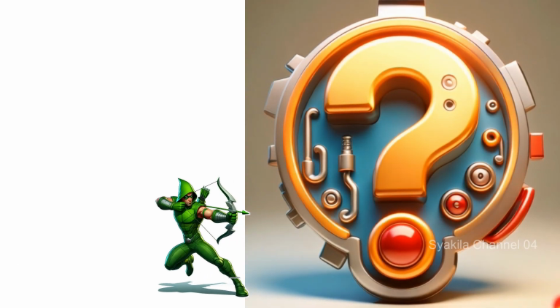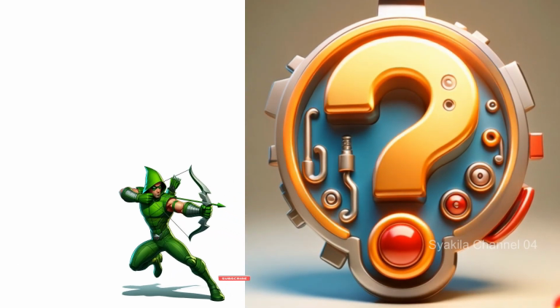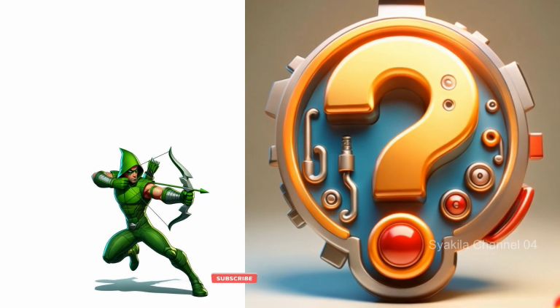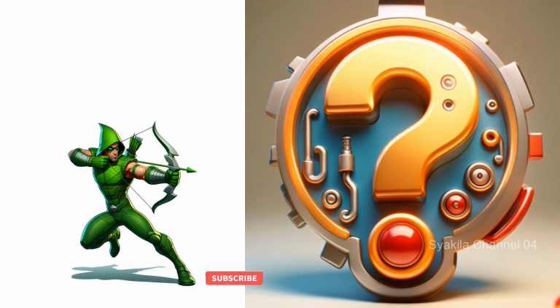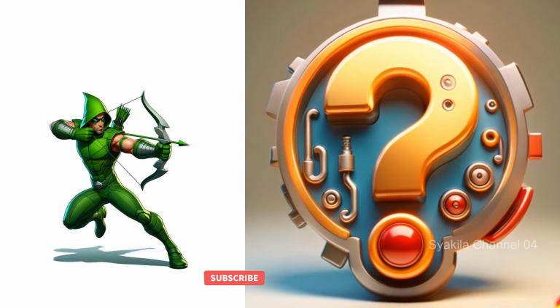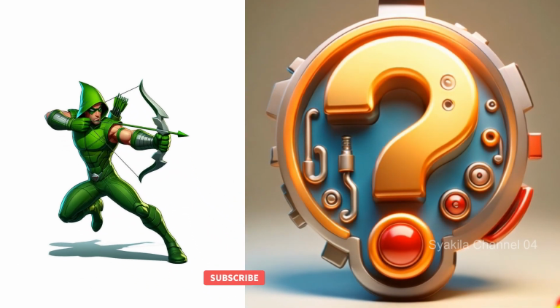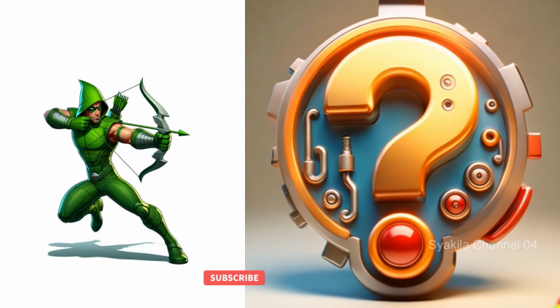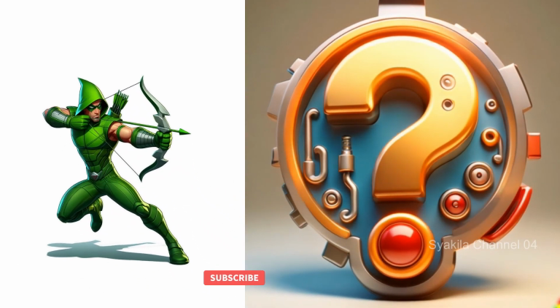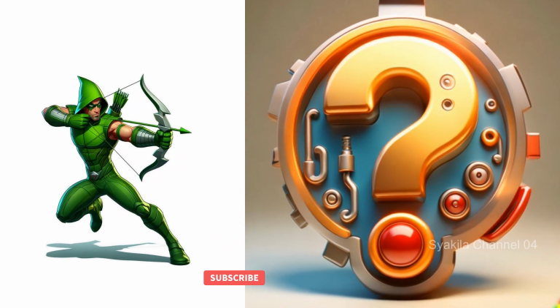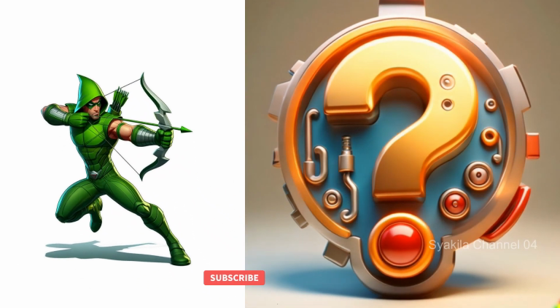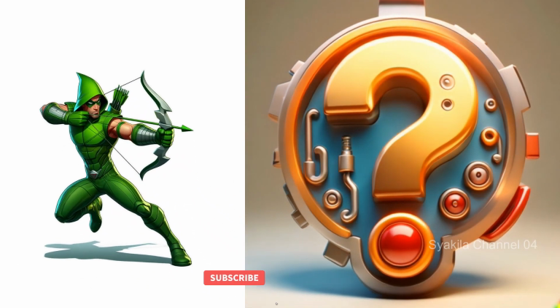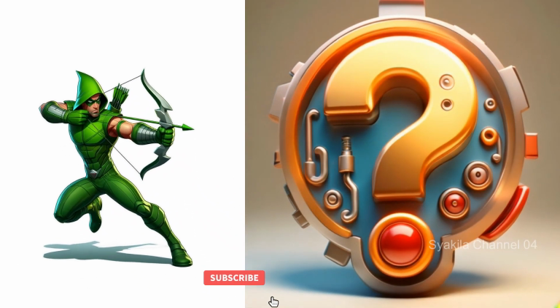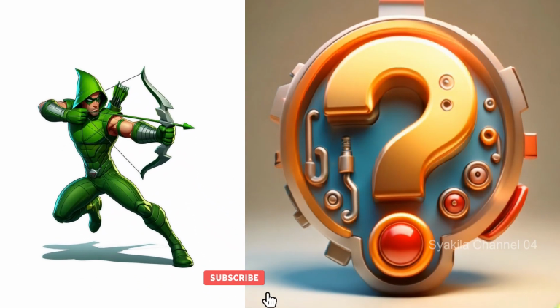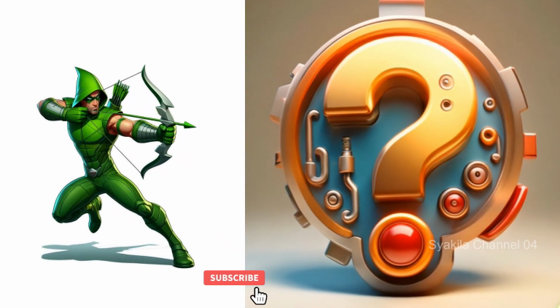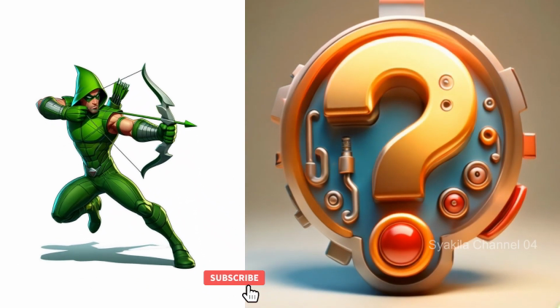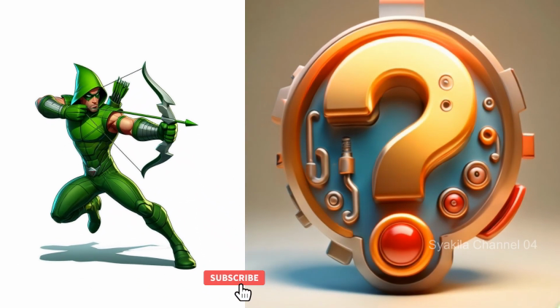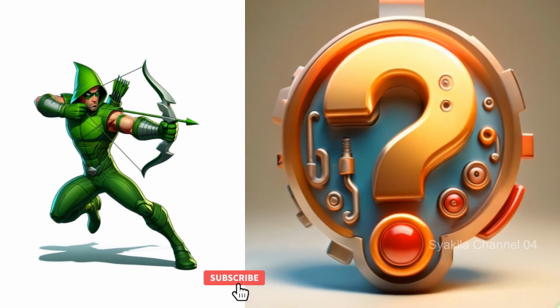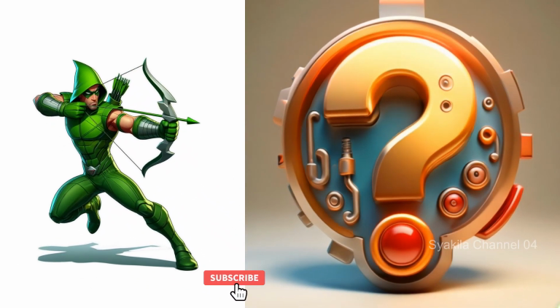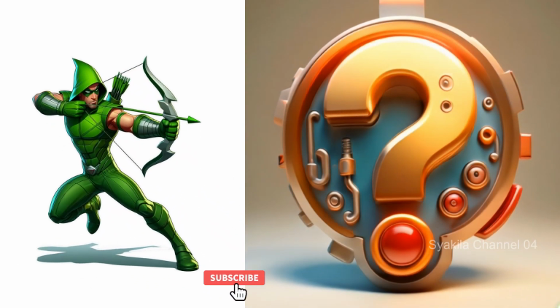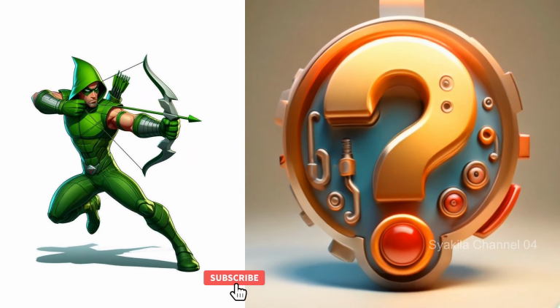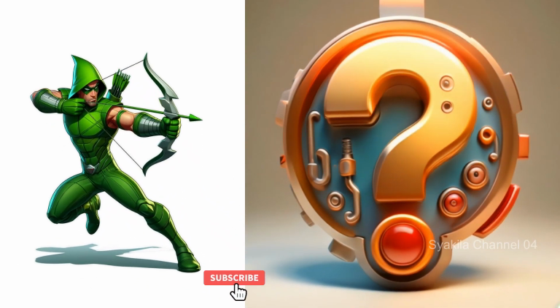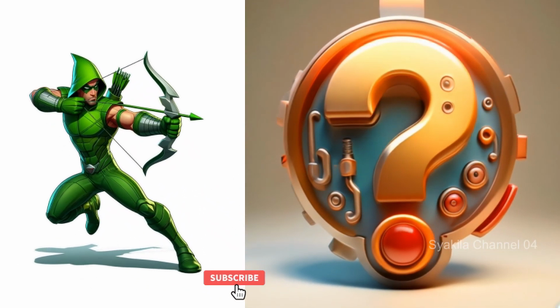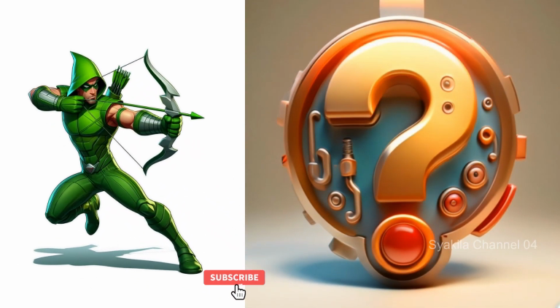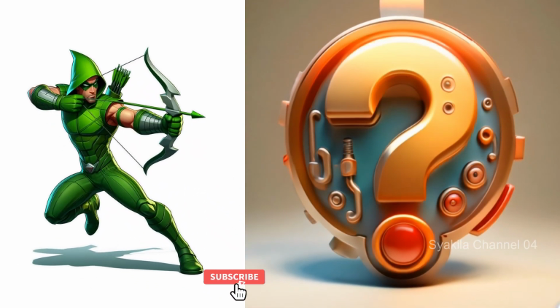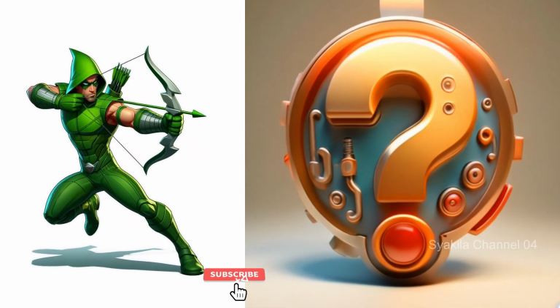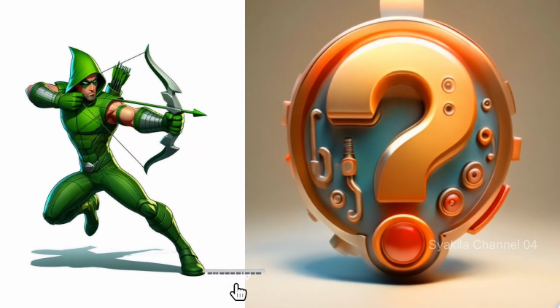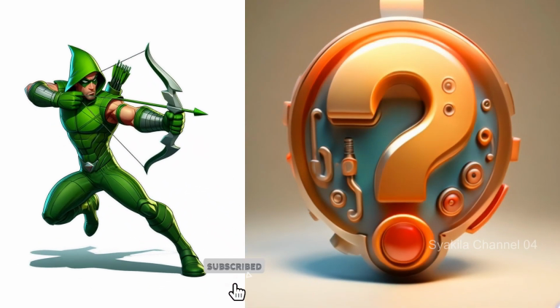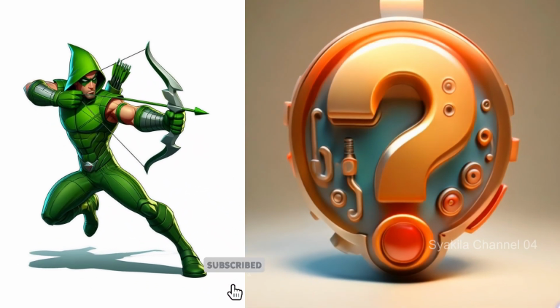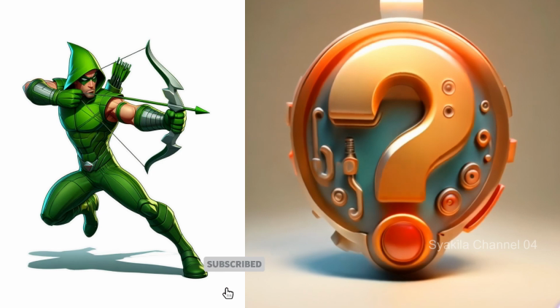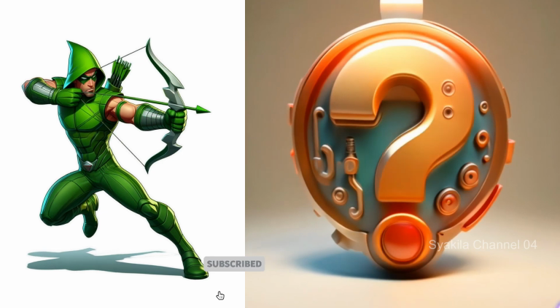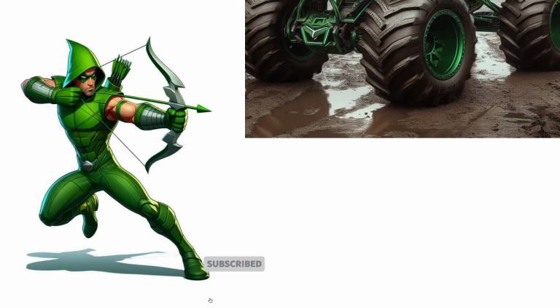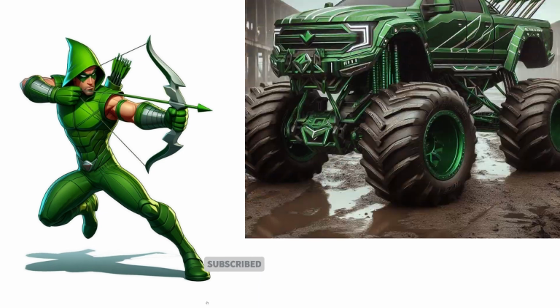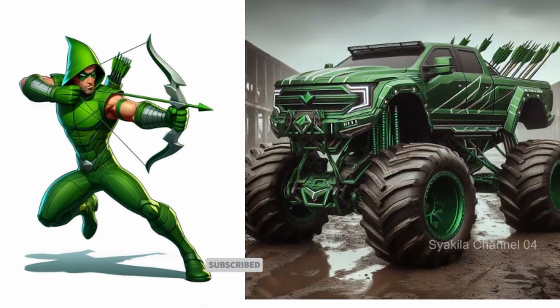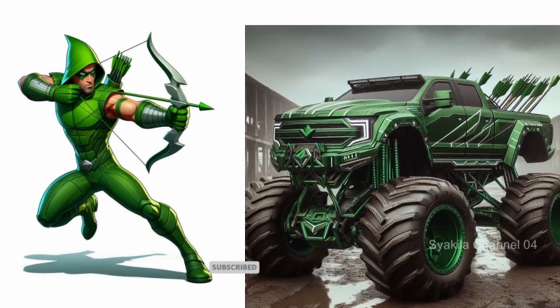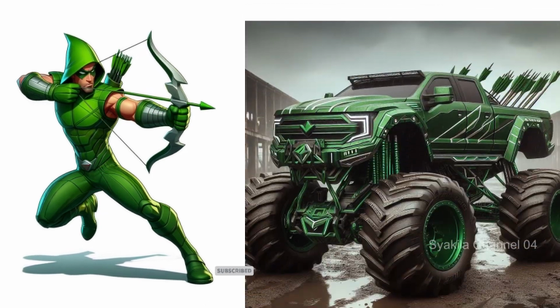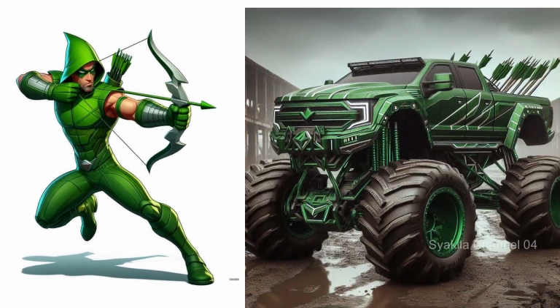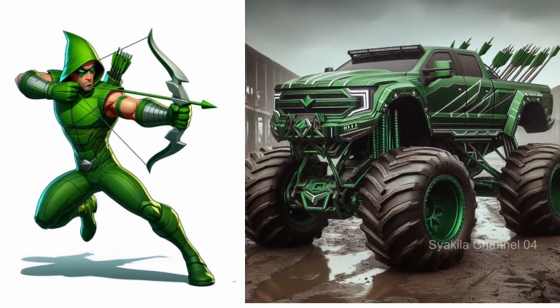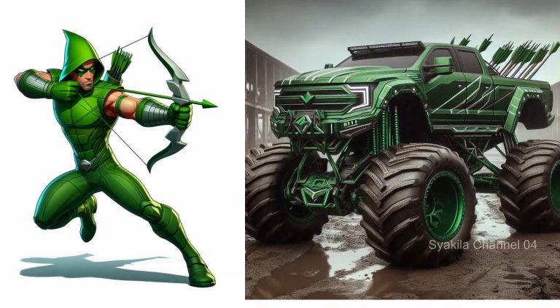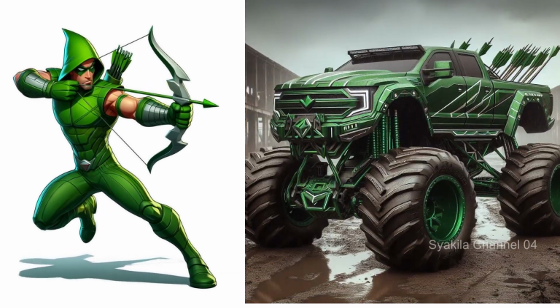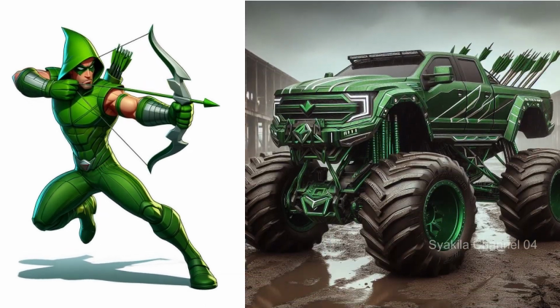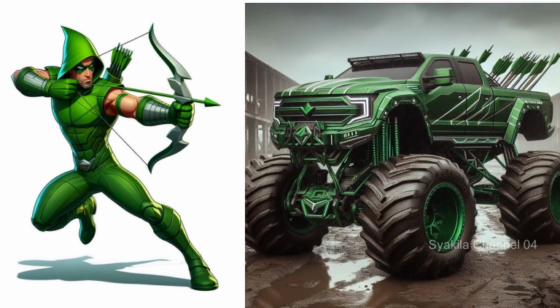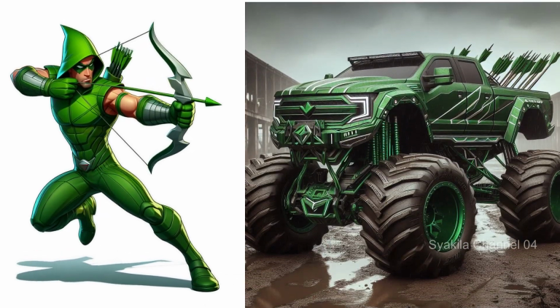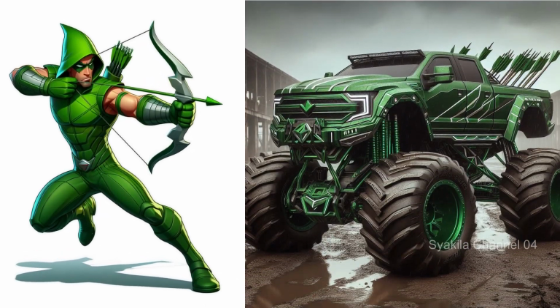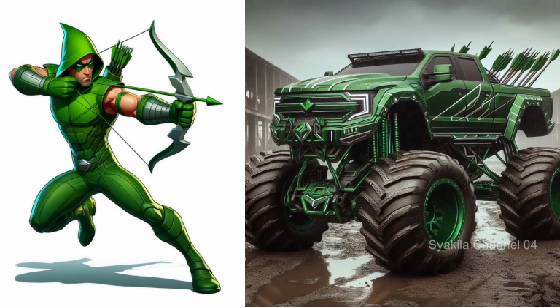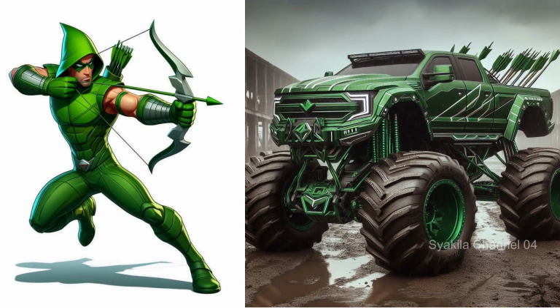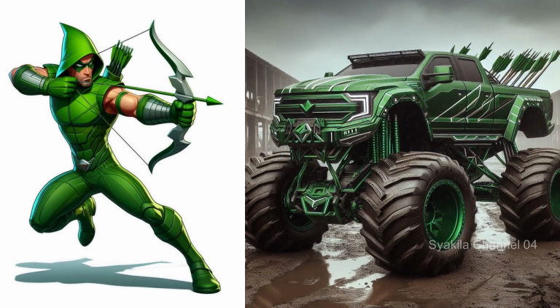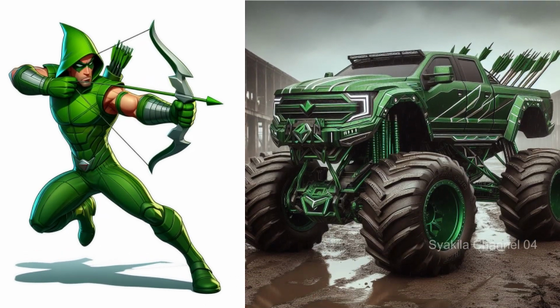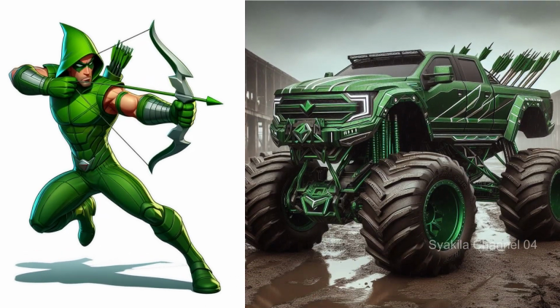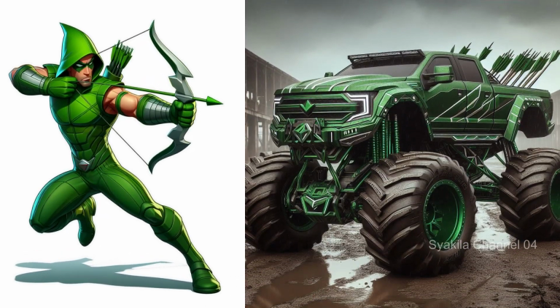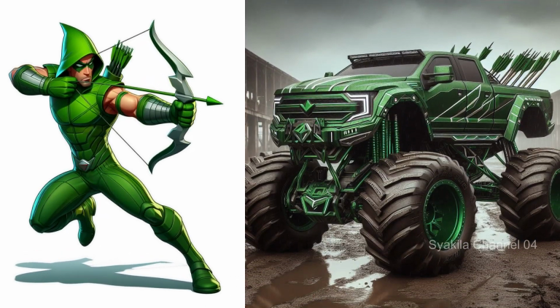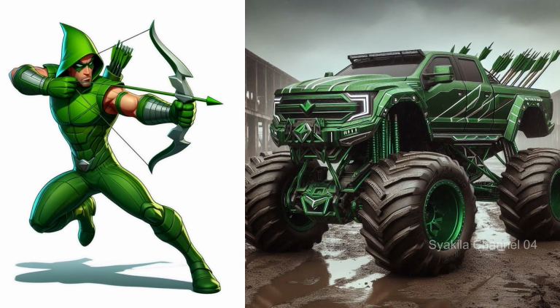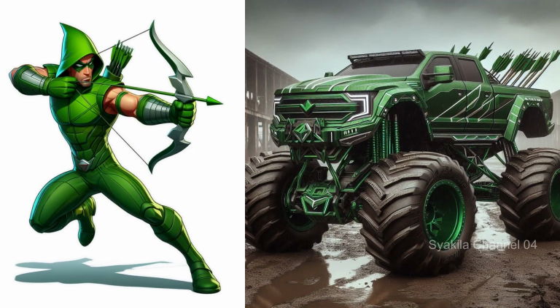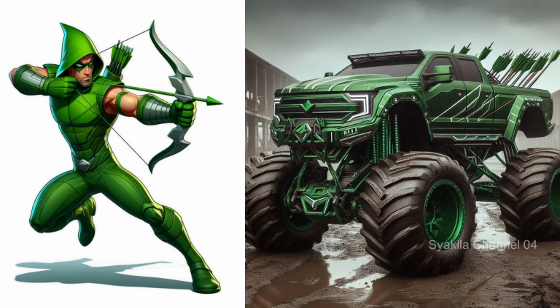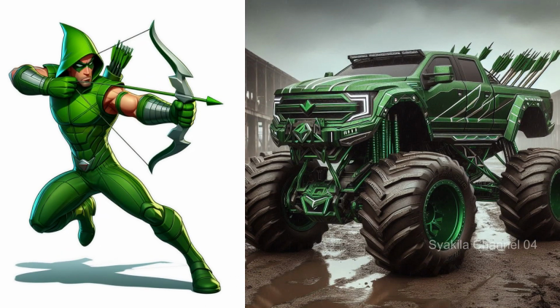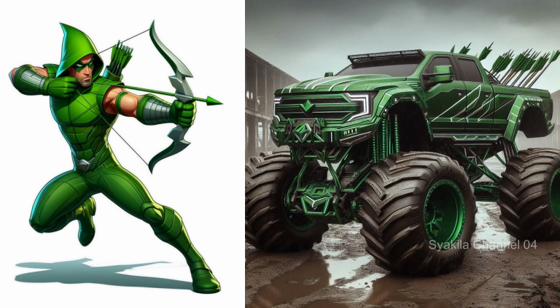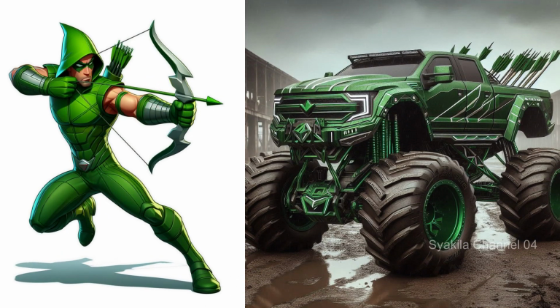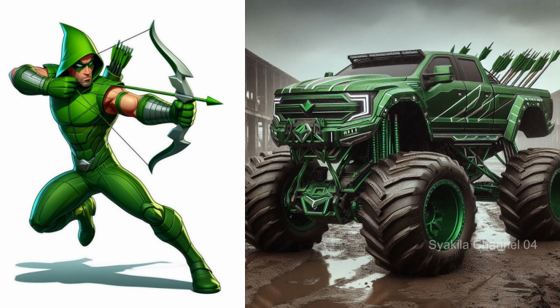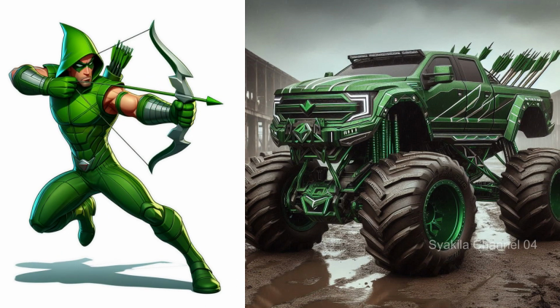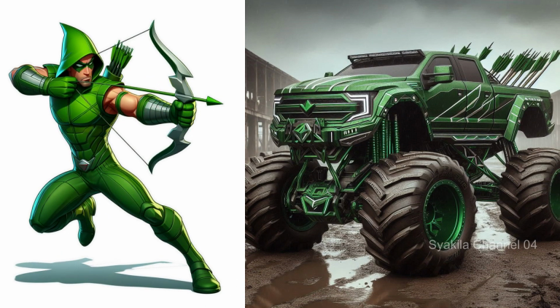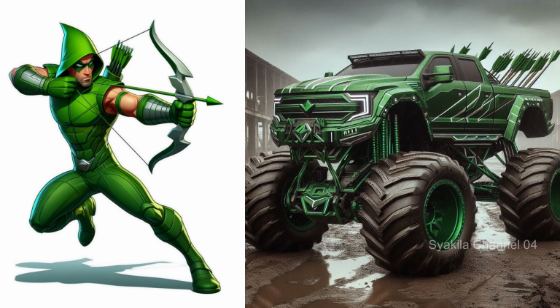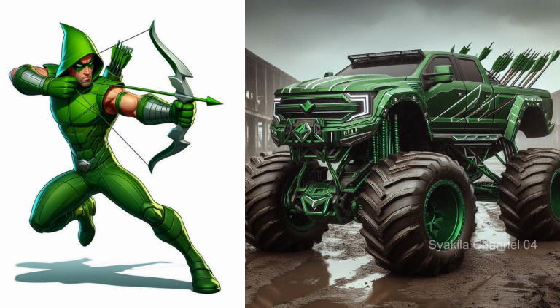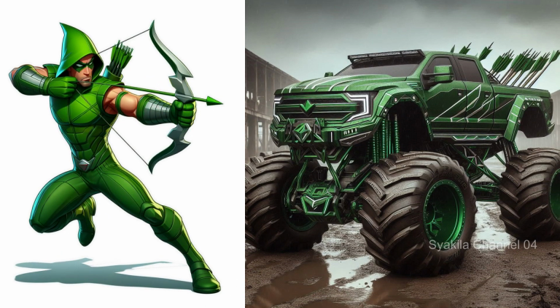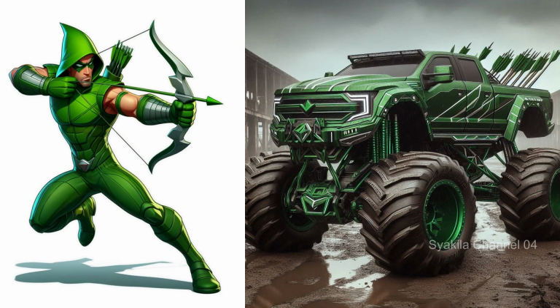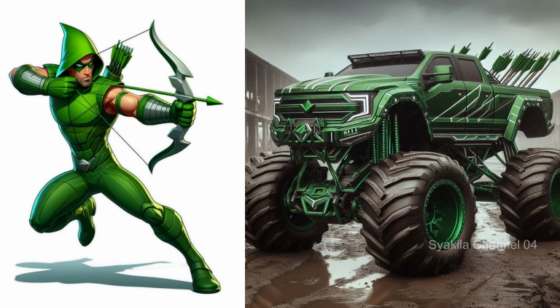Green Arrow. Of course there are always bows and arrows.